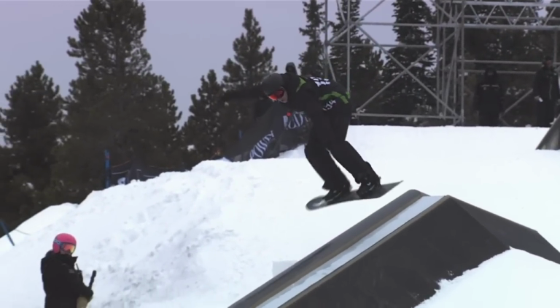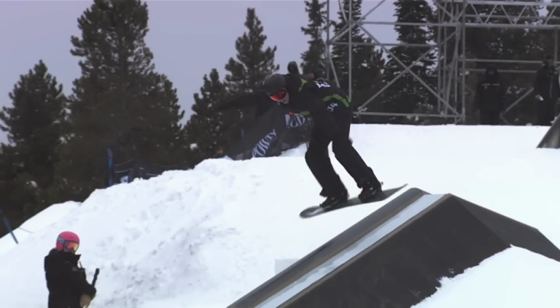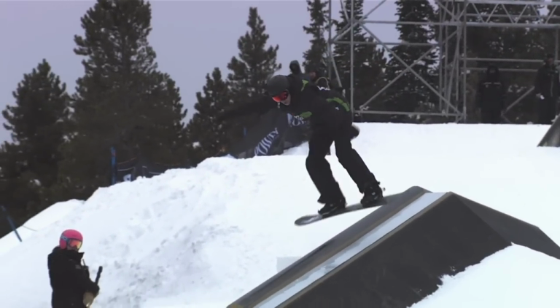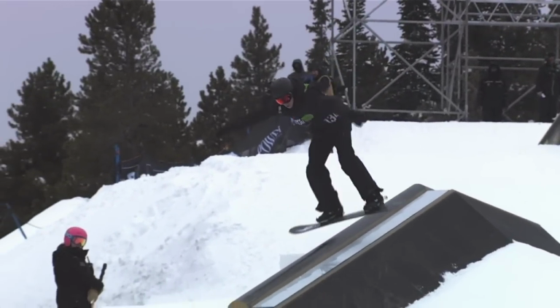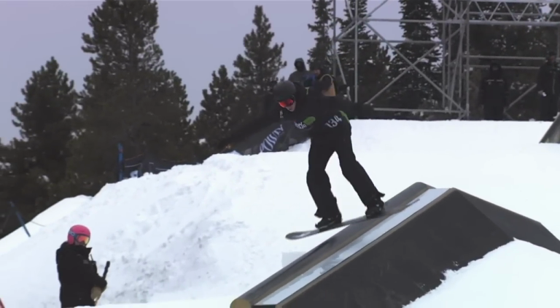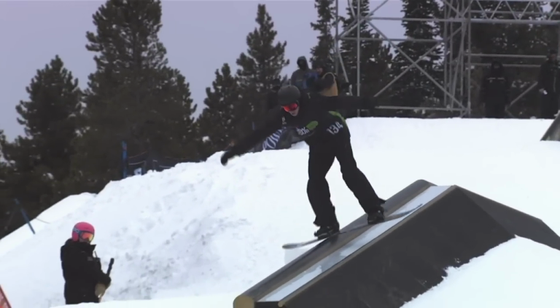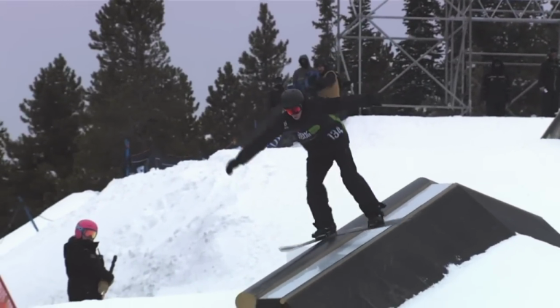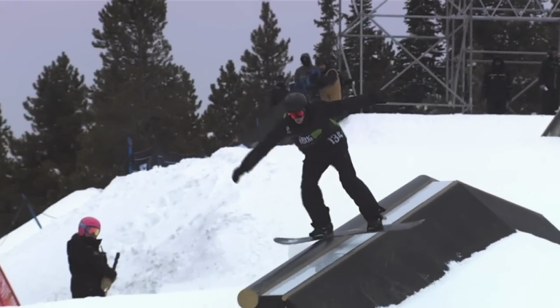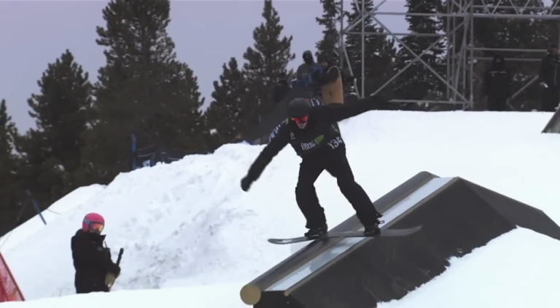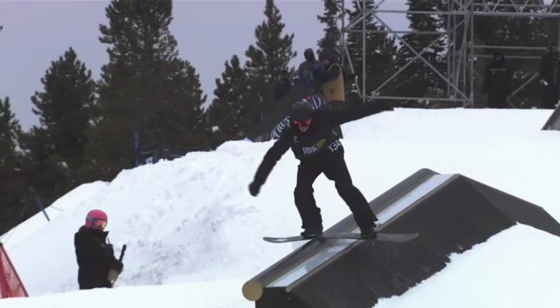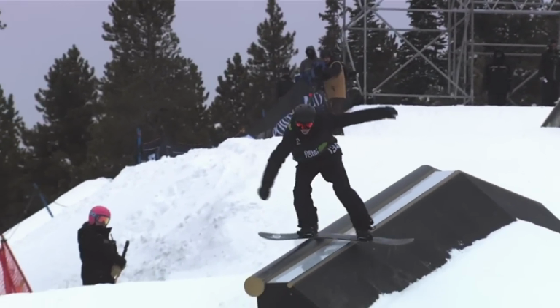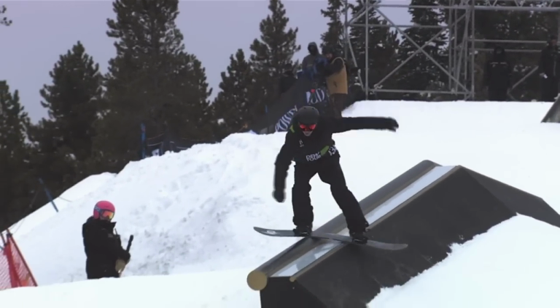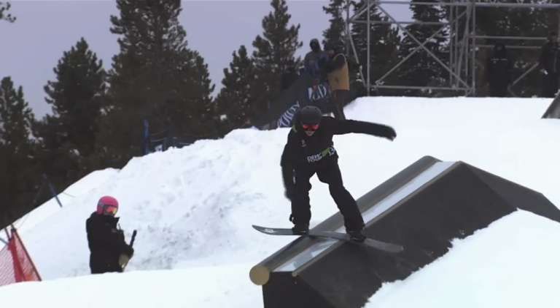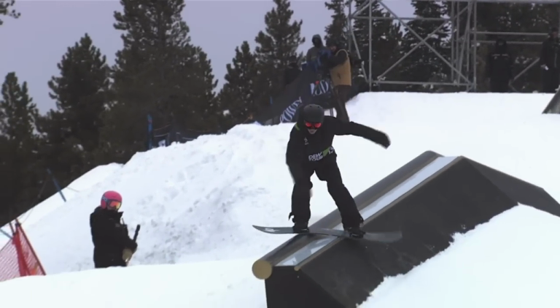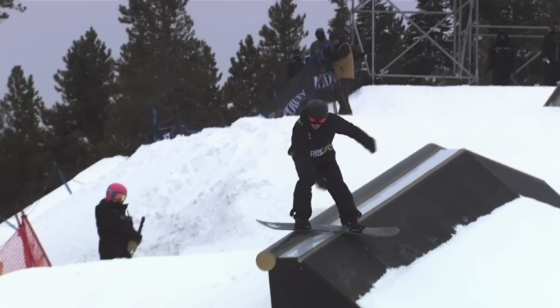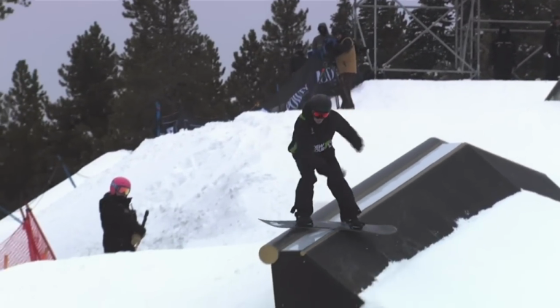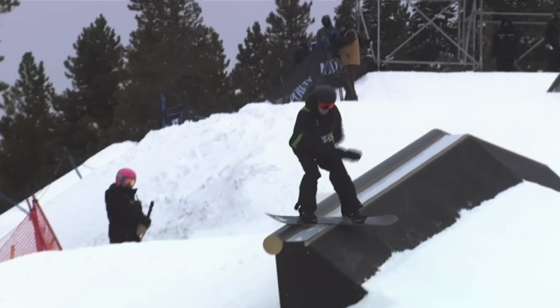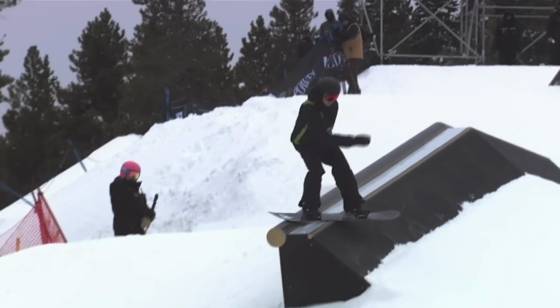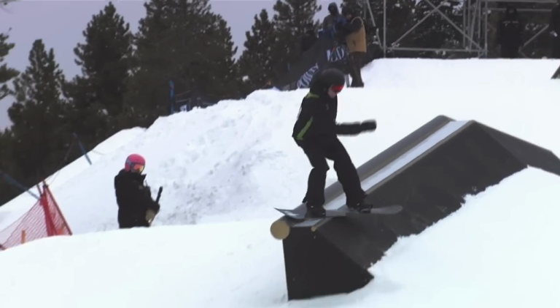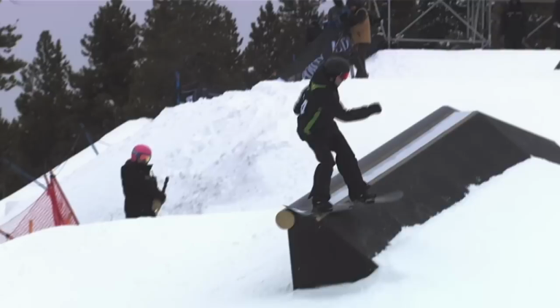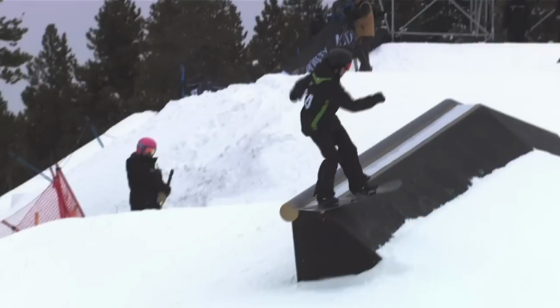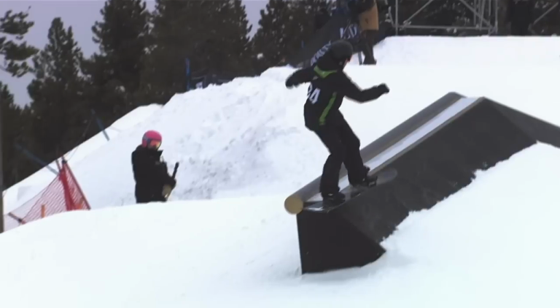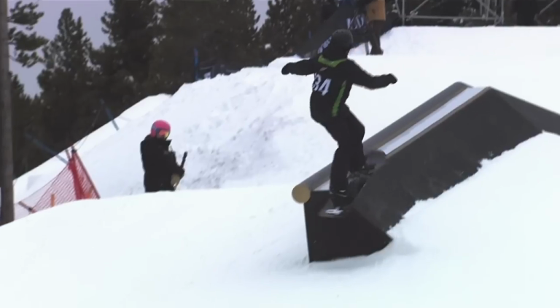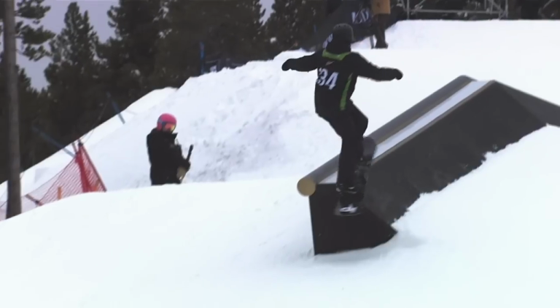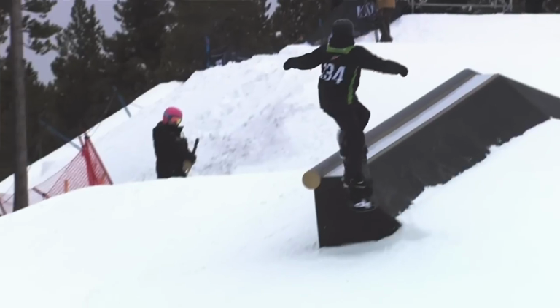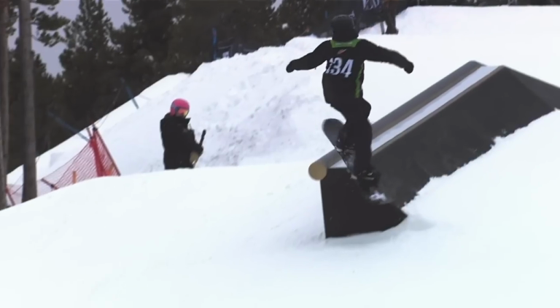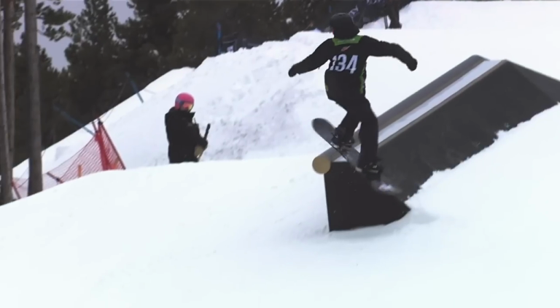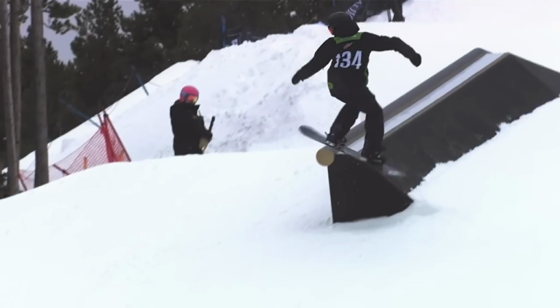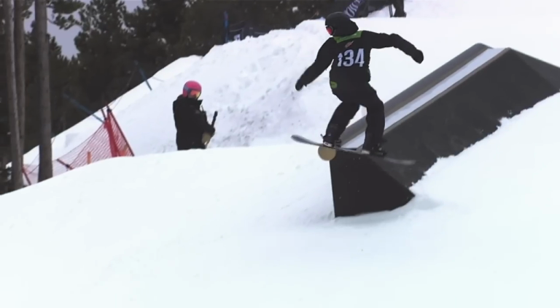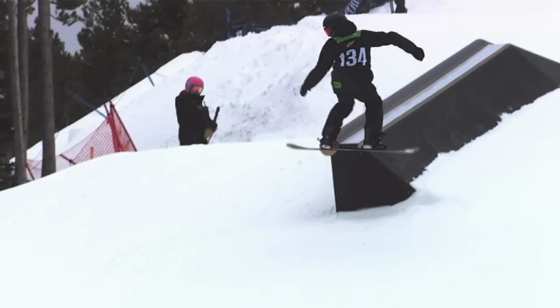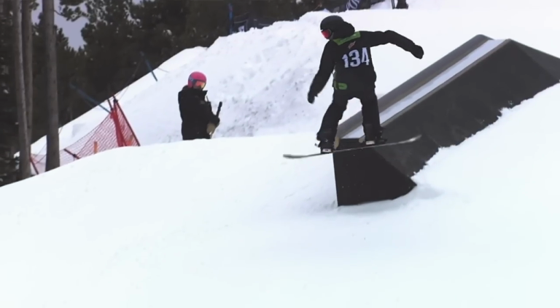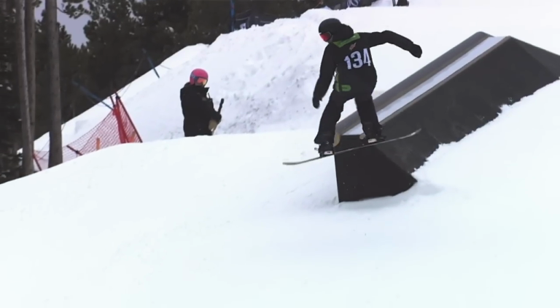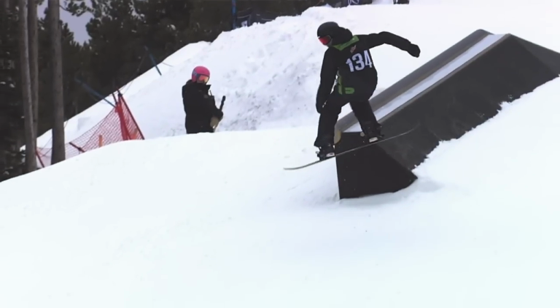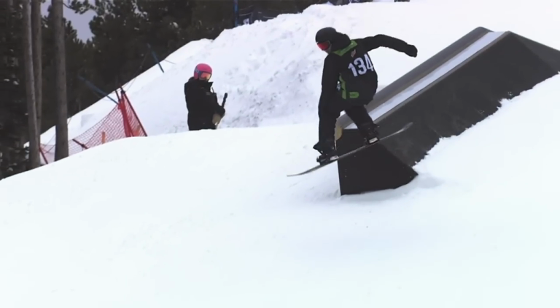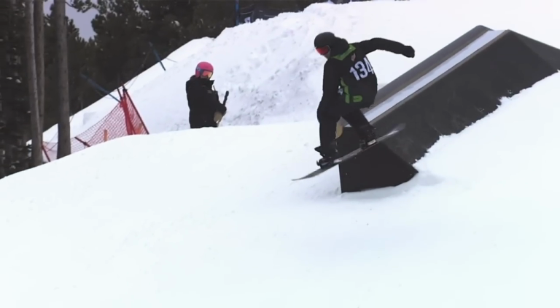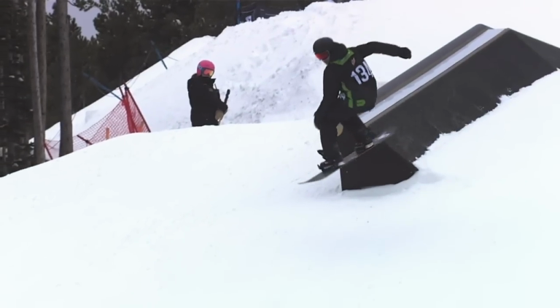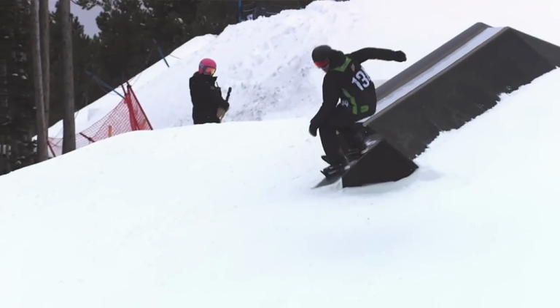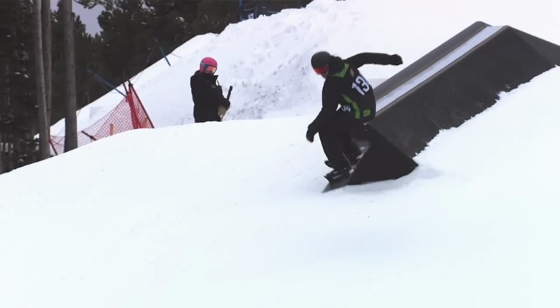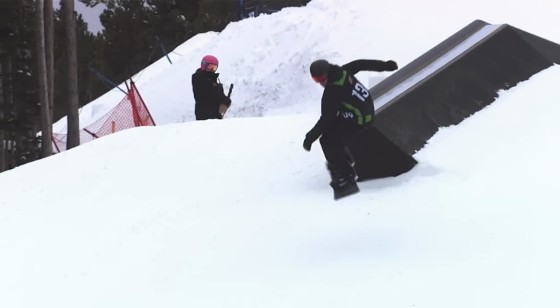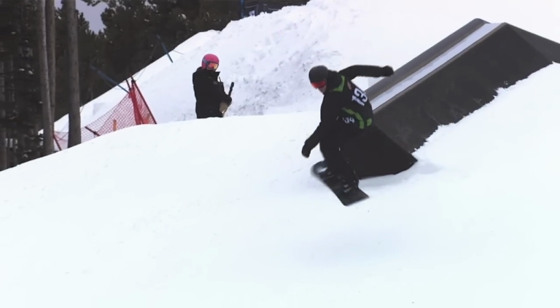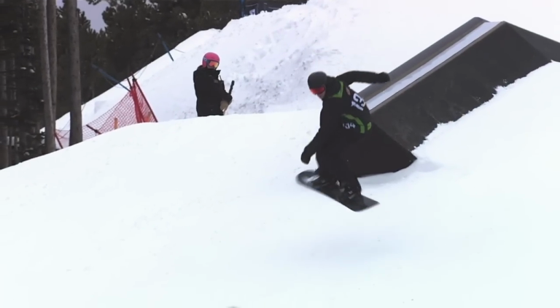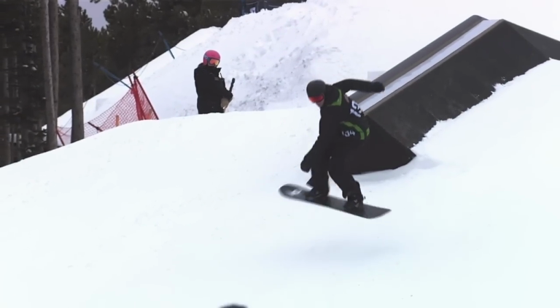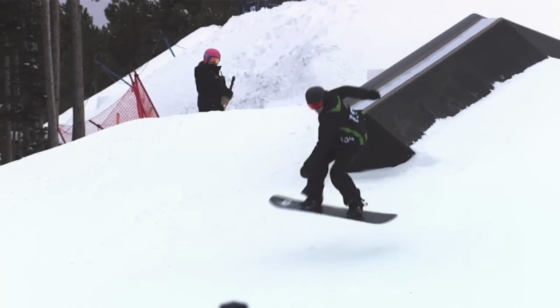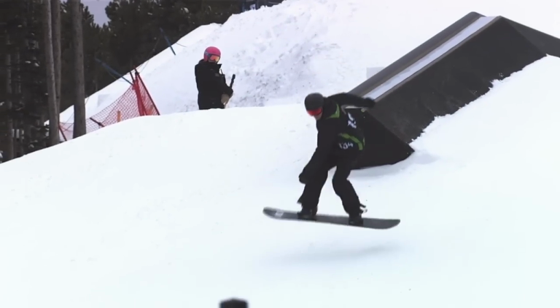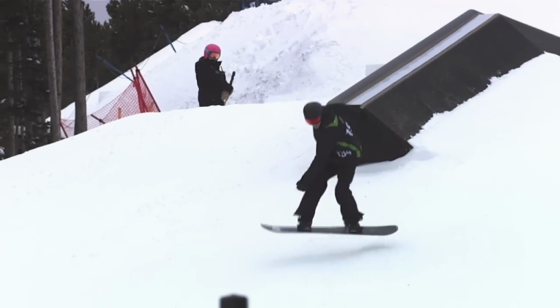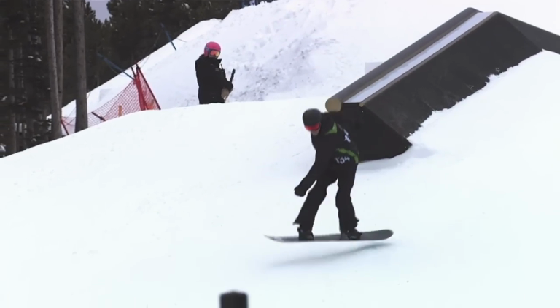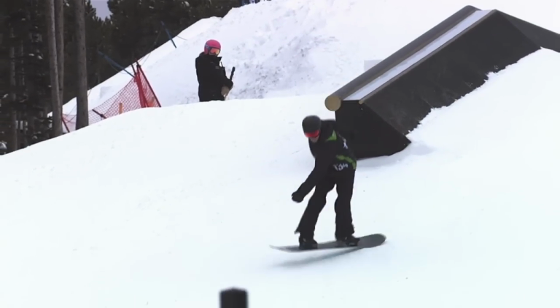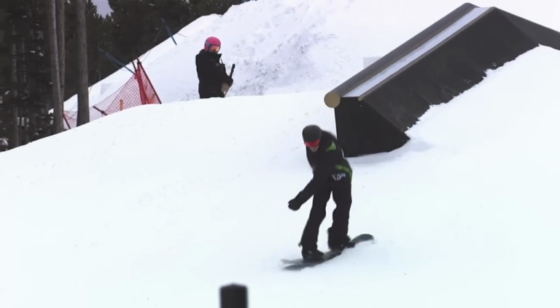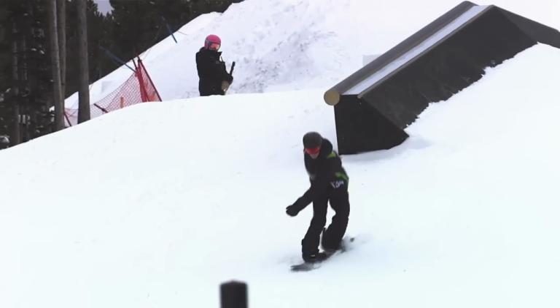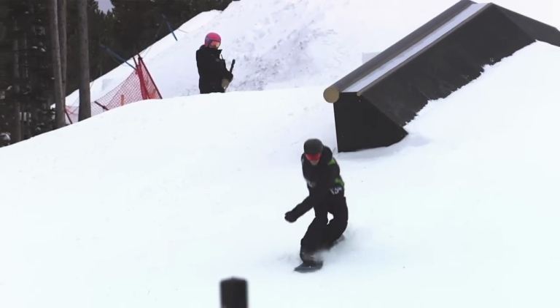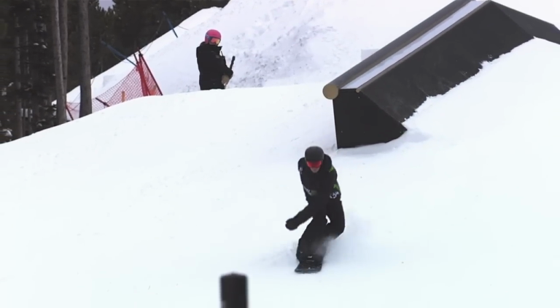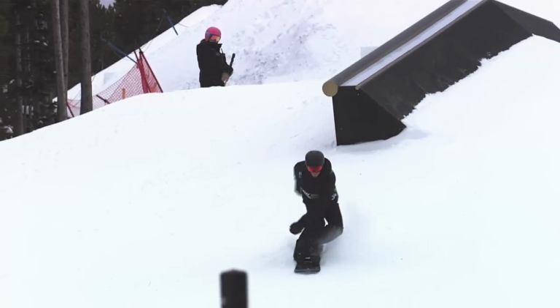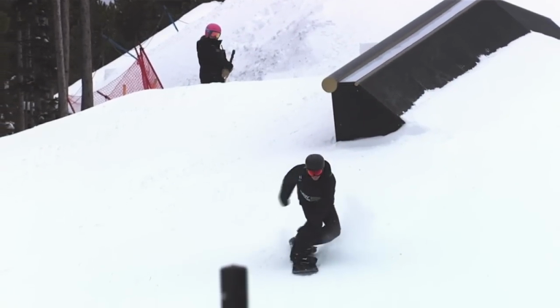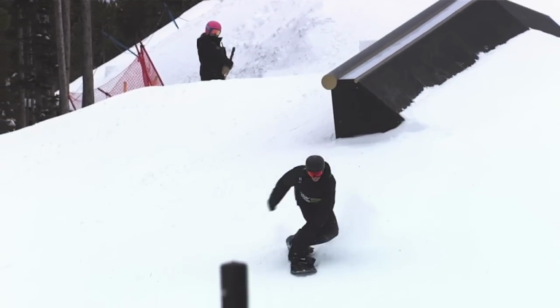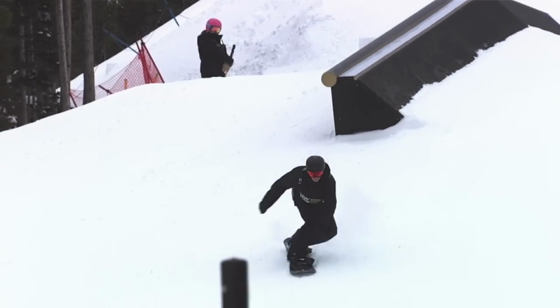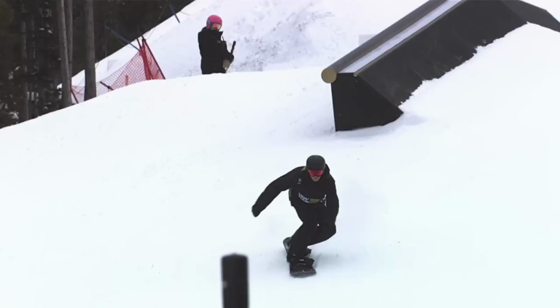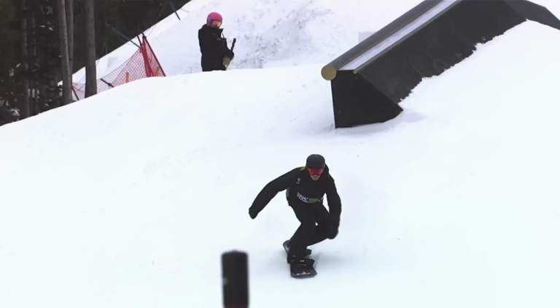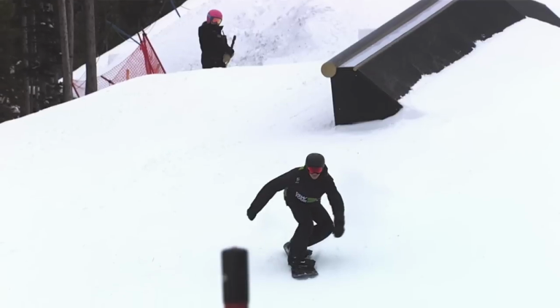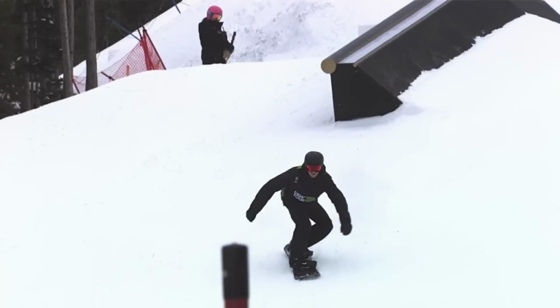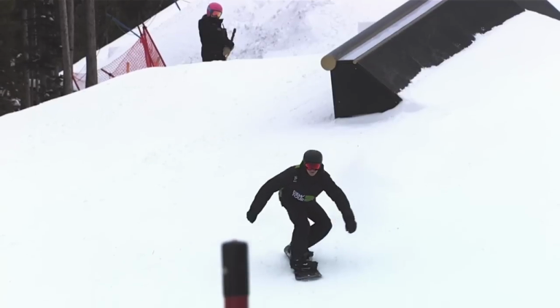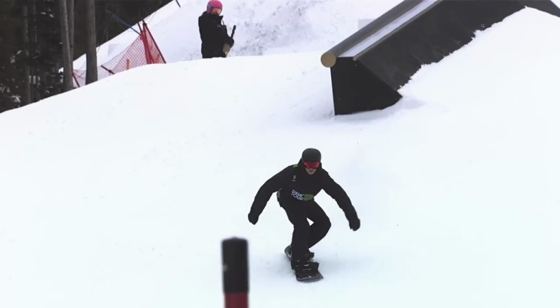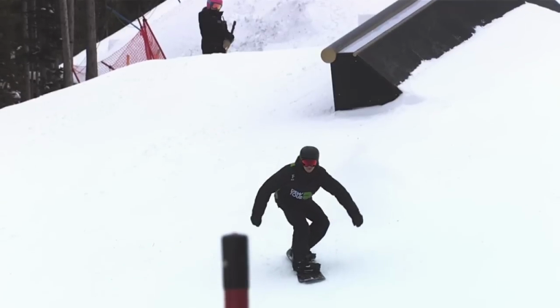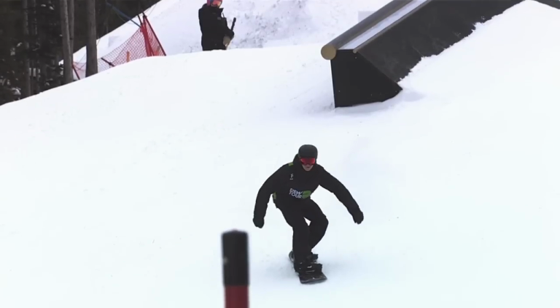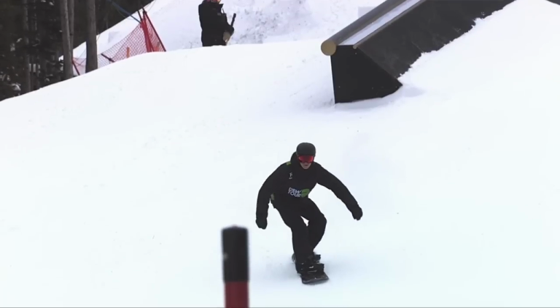Check it out — locks himself up, loads that board up, pops his body off. Wow, Max Perrault.